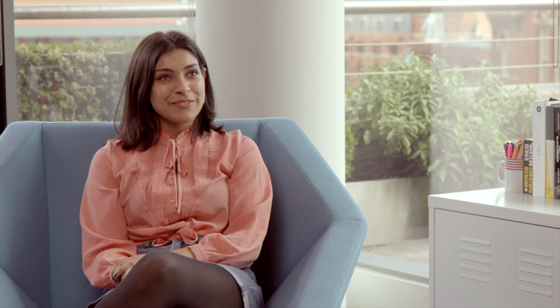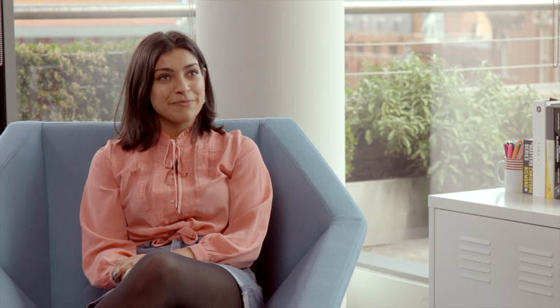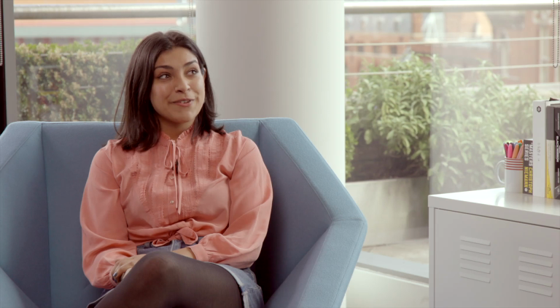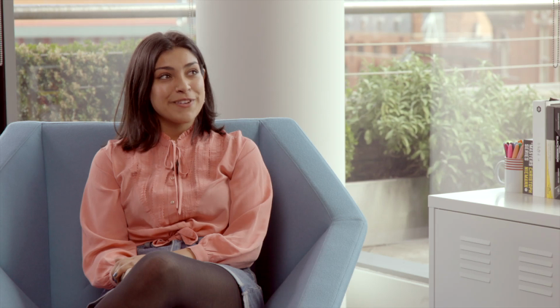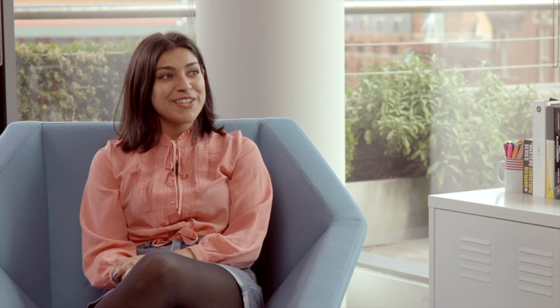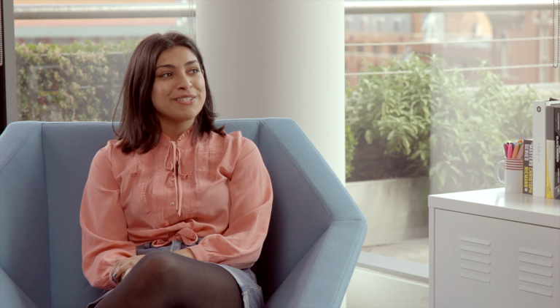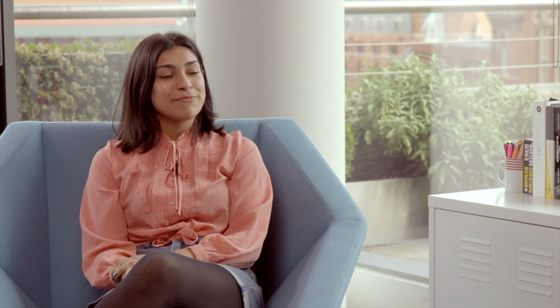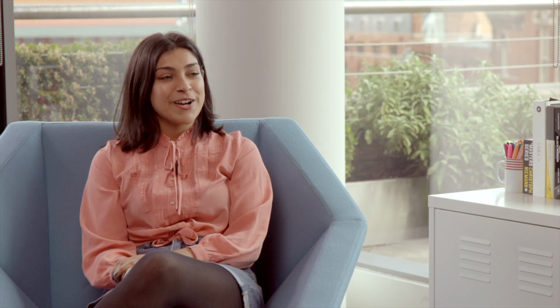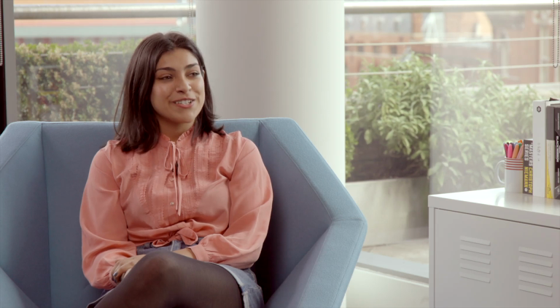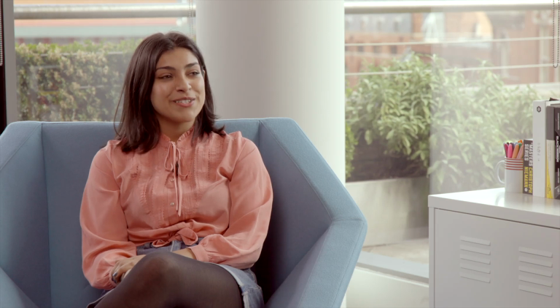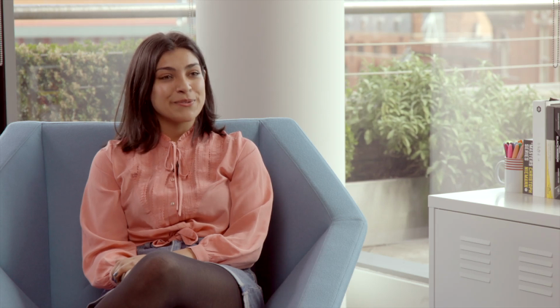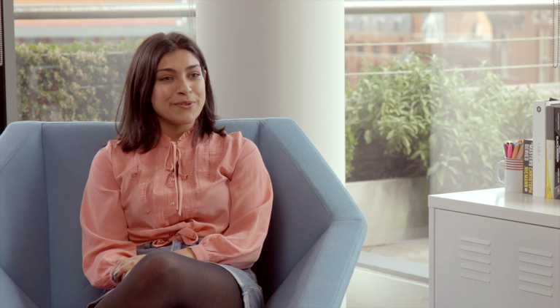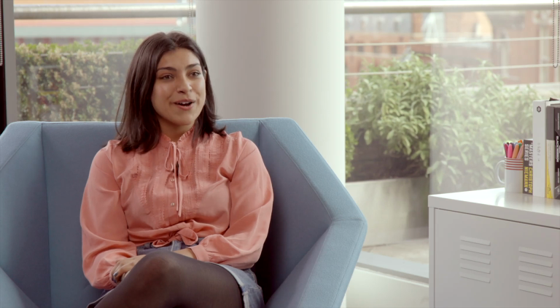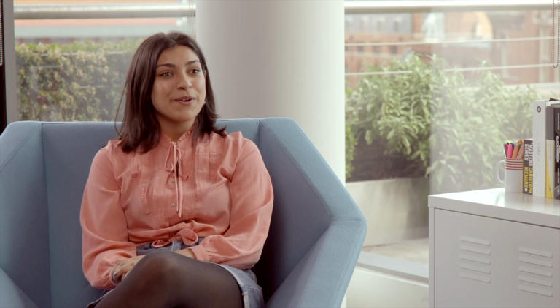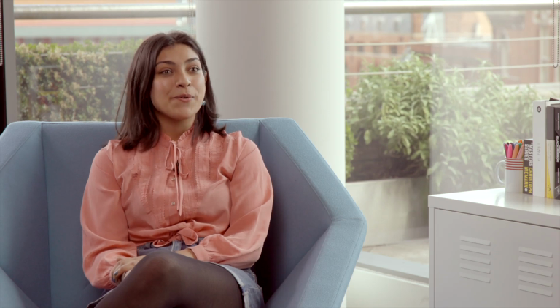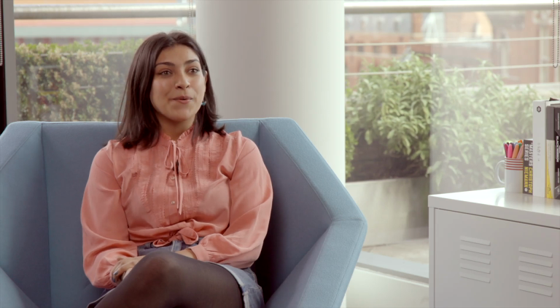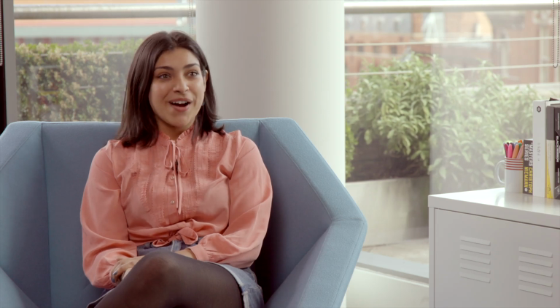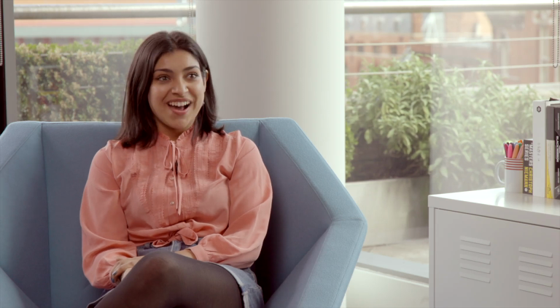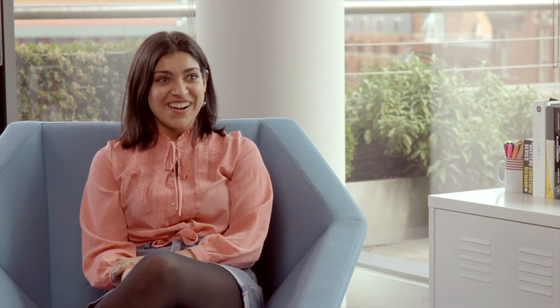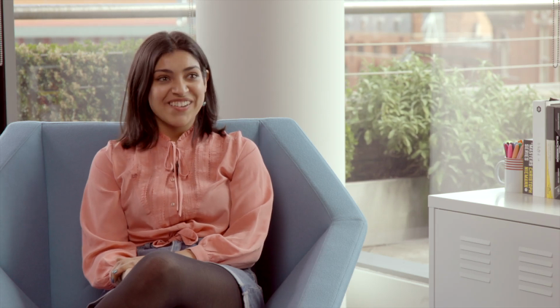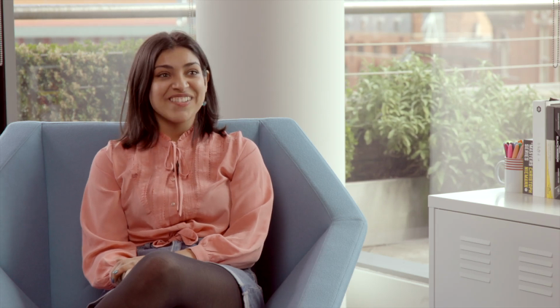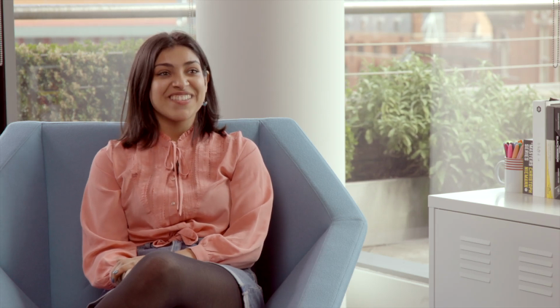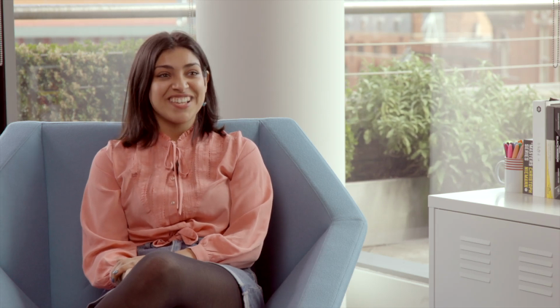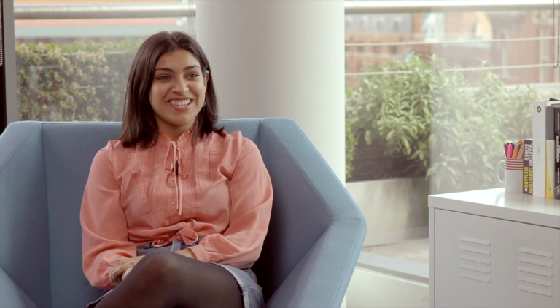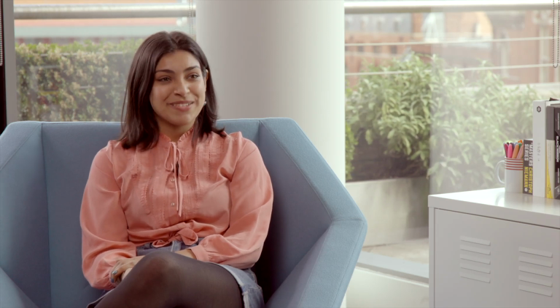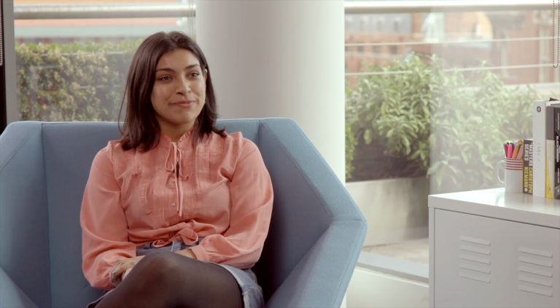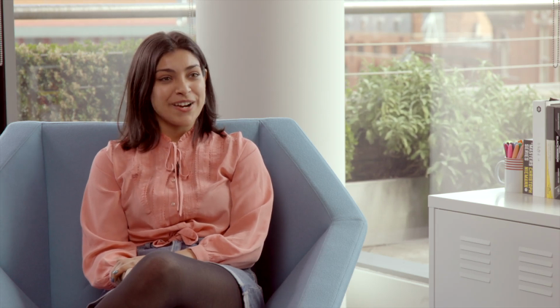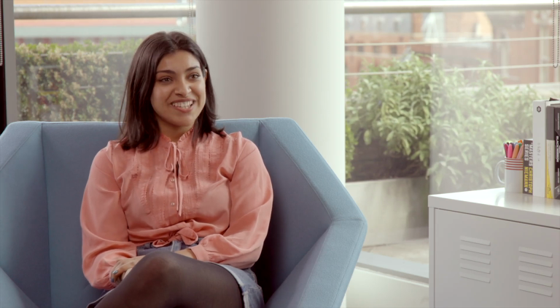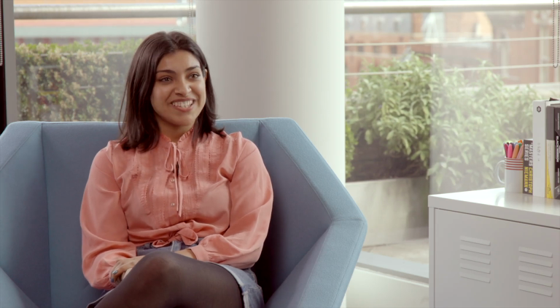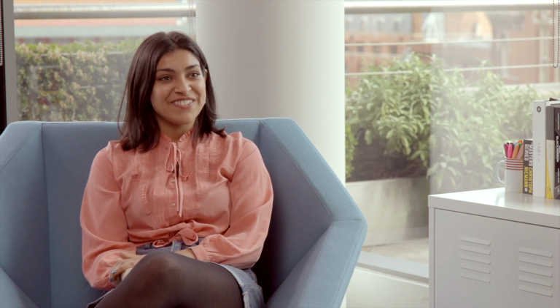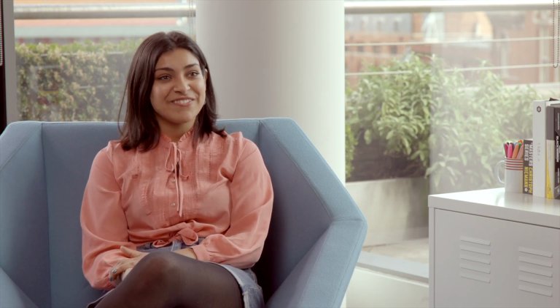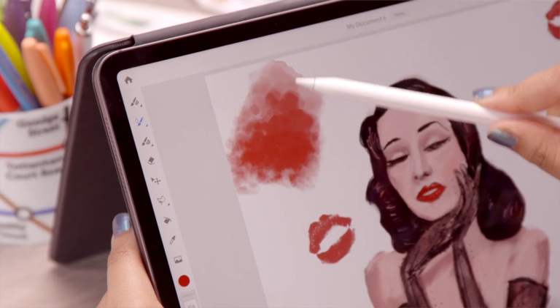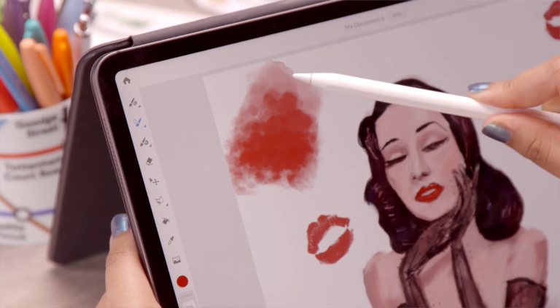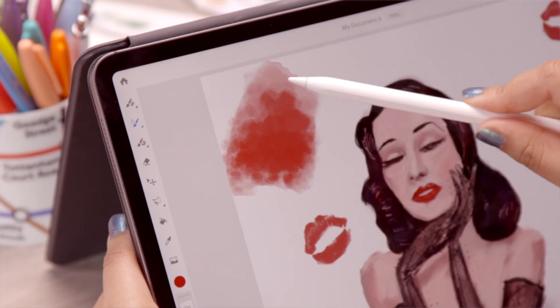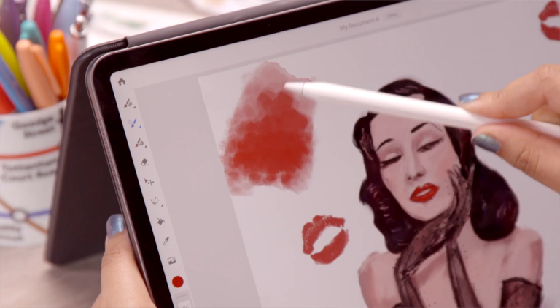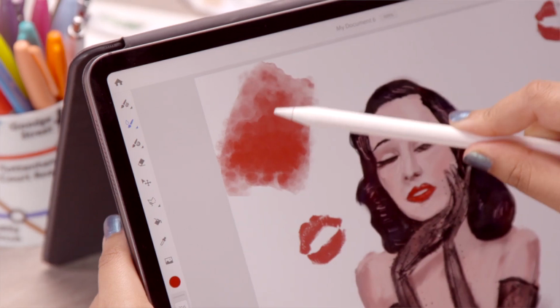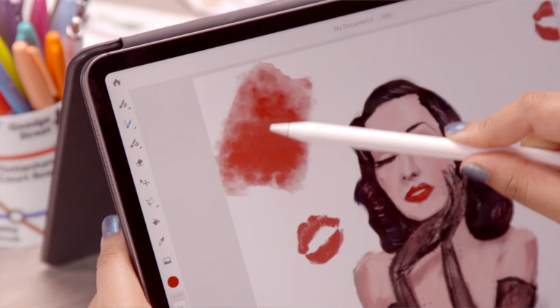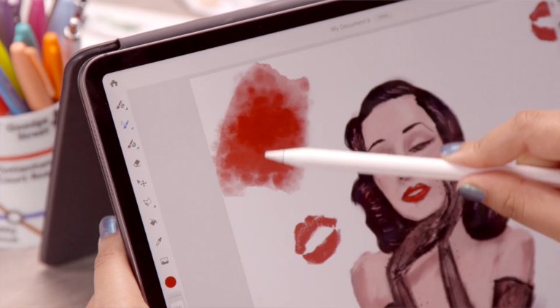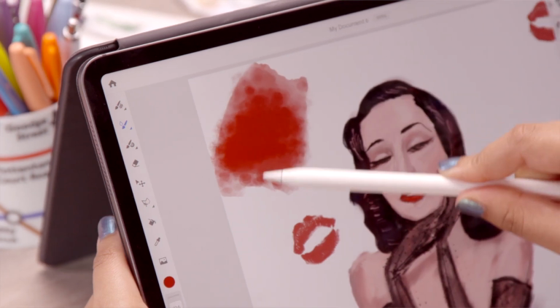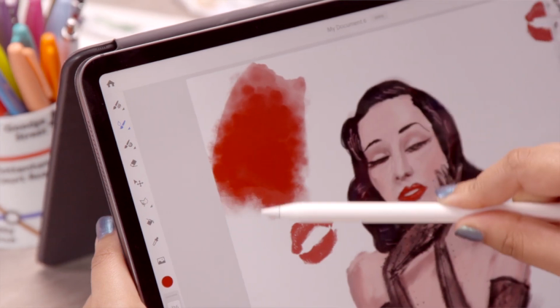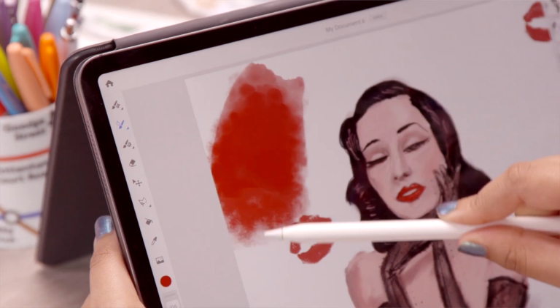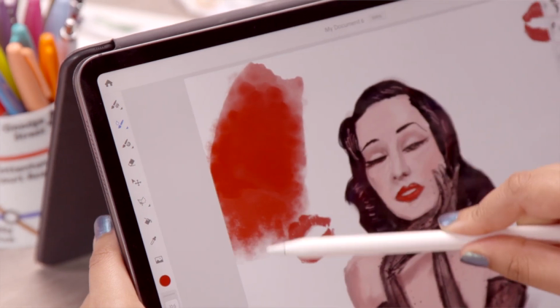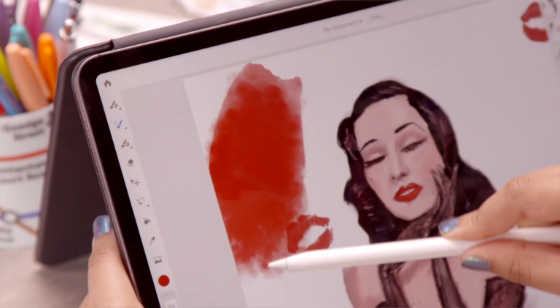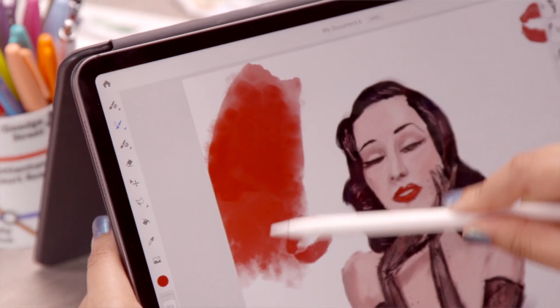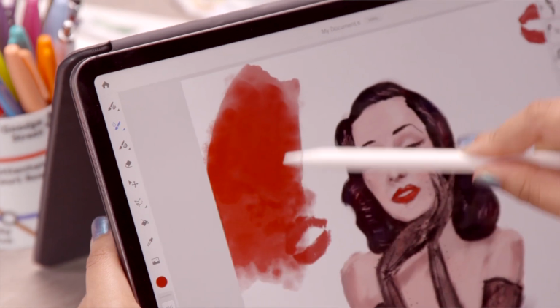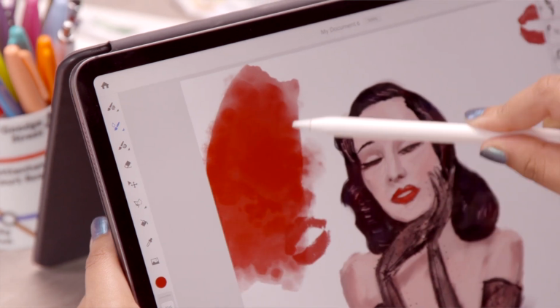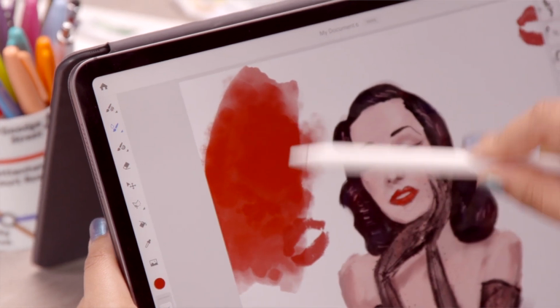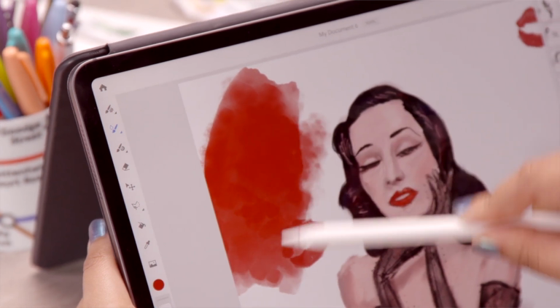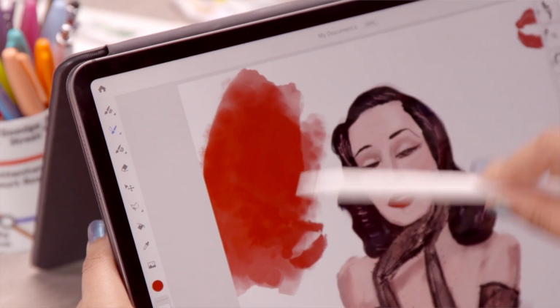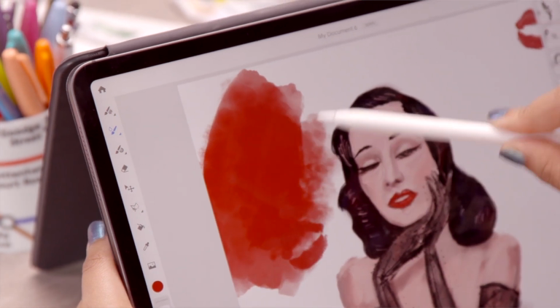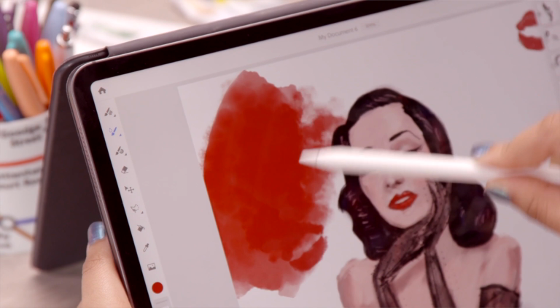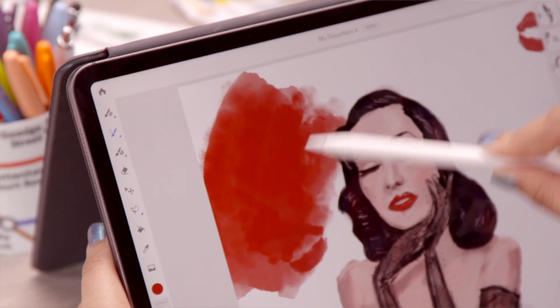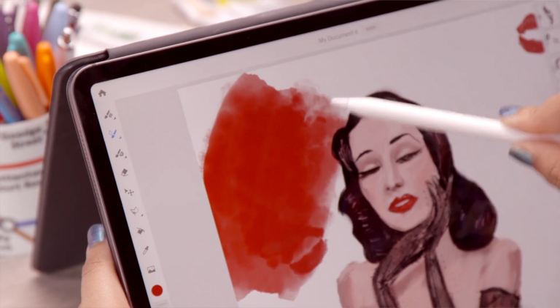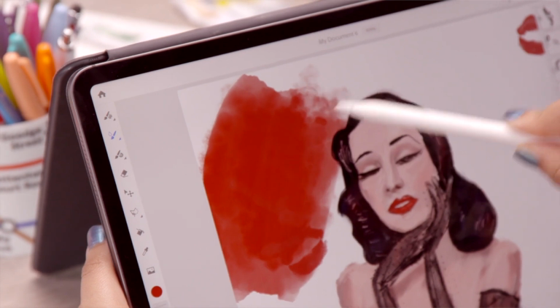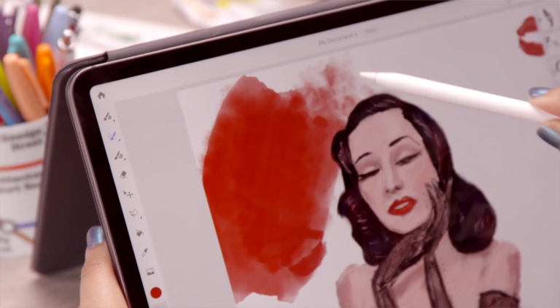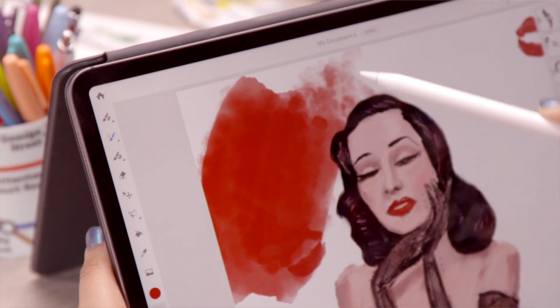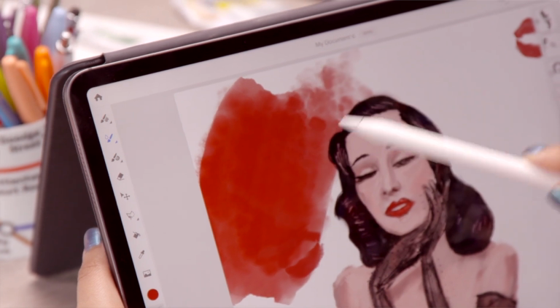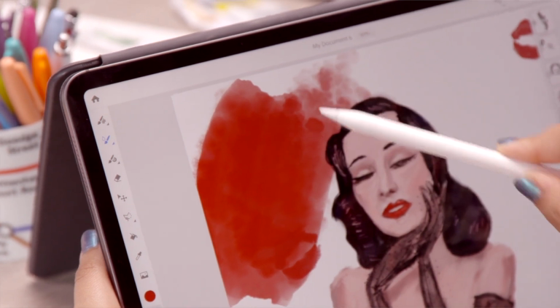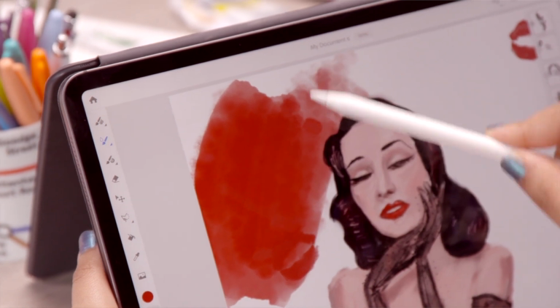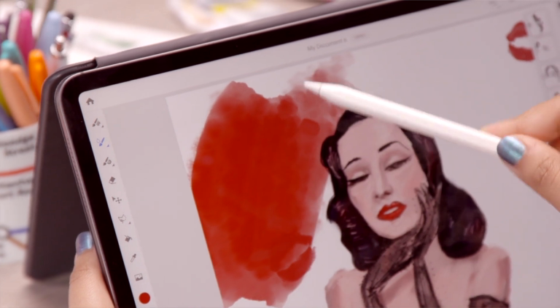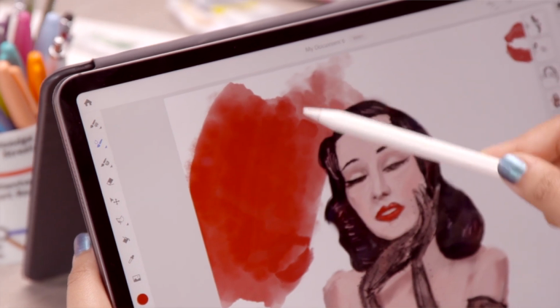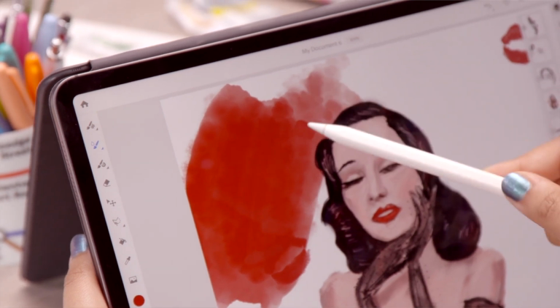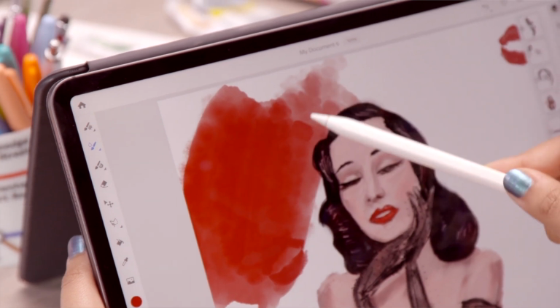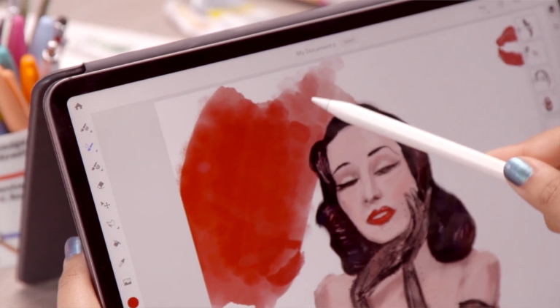My first impressions were, wow, this is impressive. I need to show all my friends, especially the watercolour brushes.